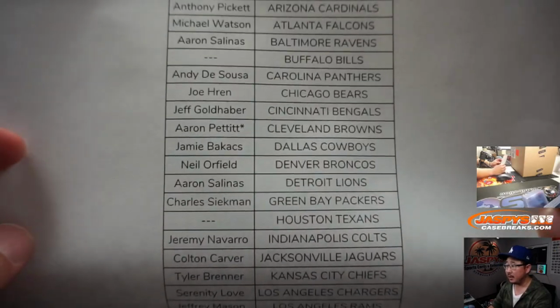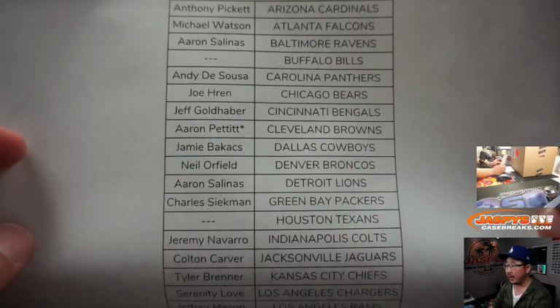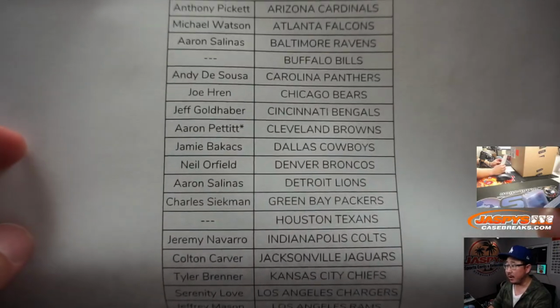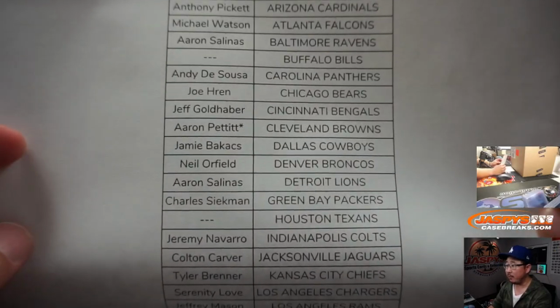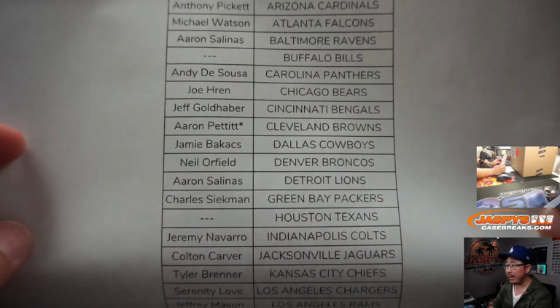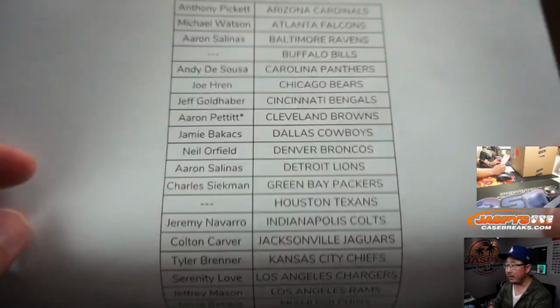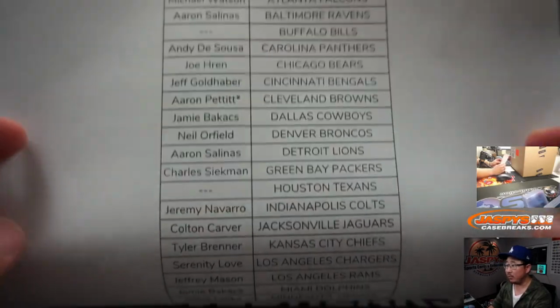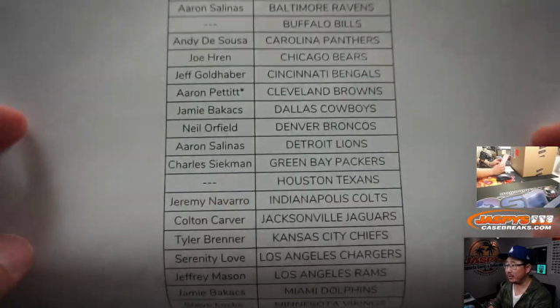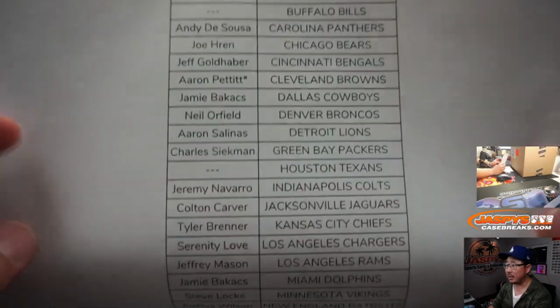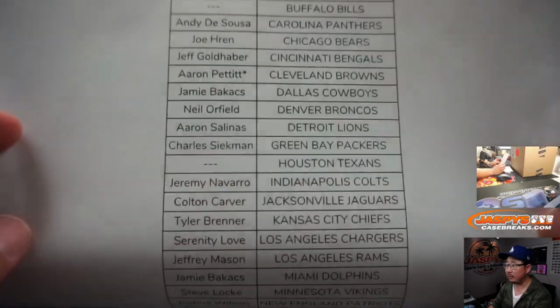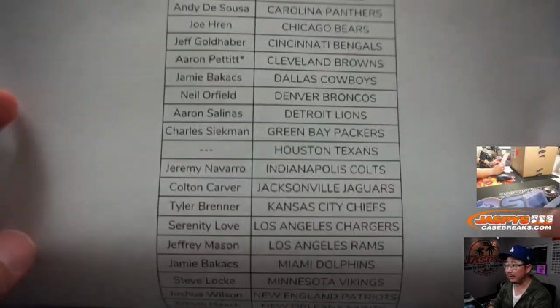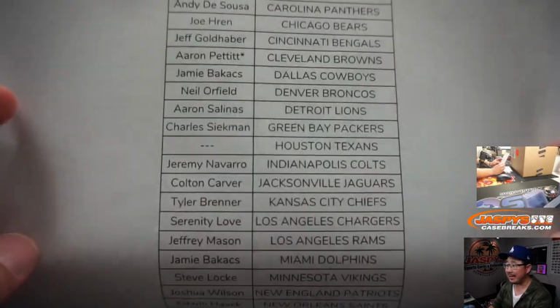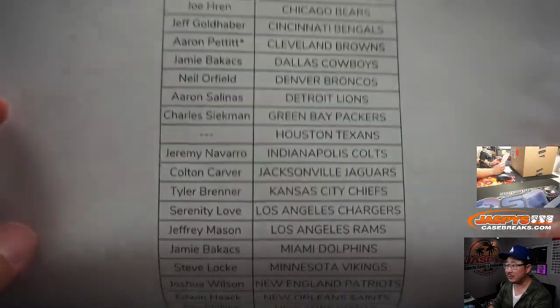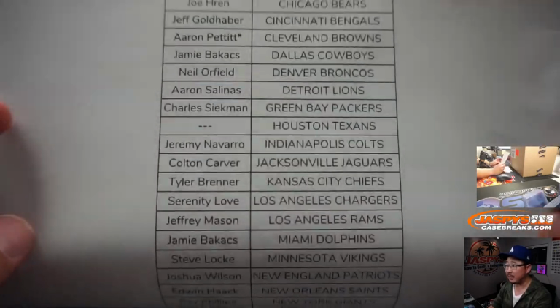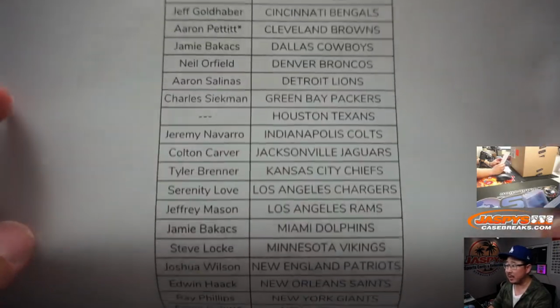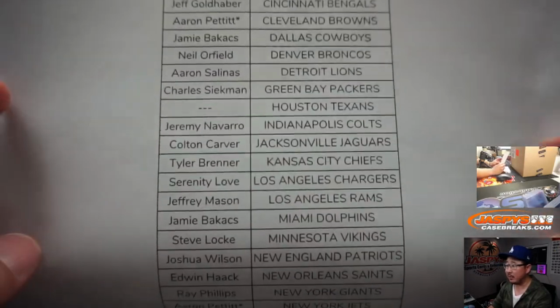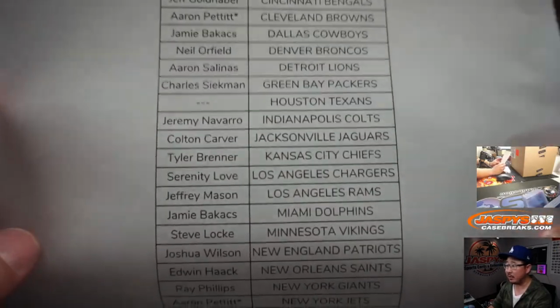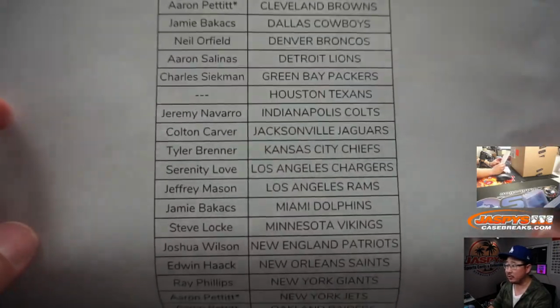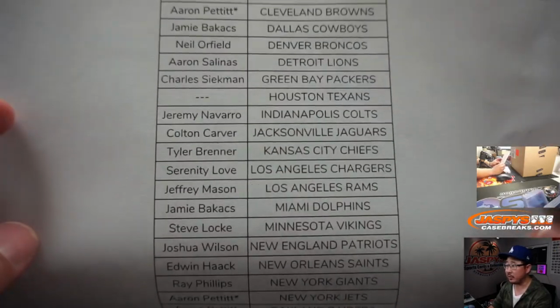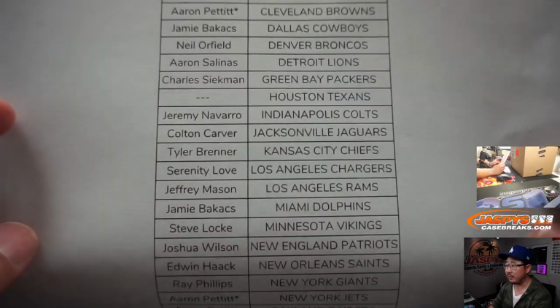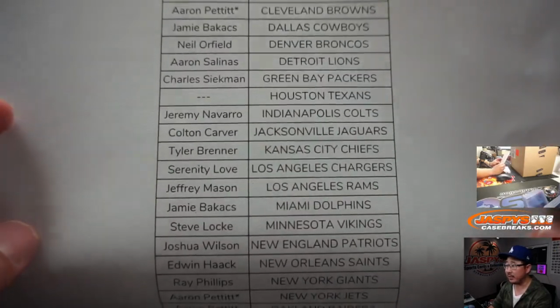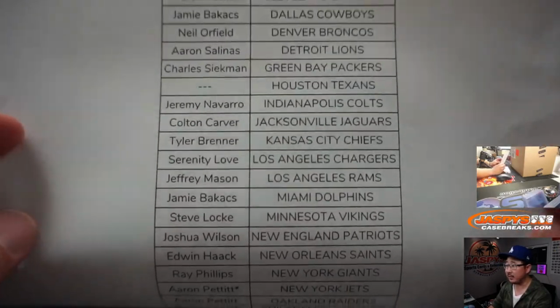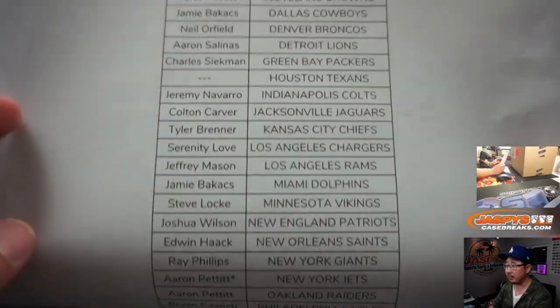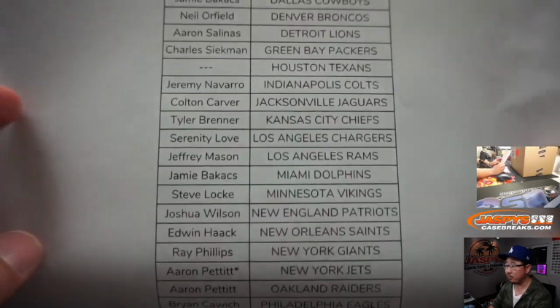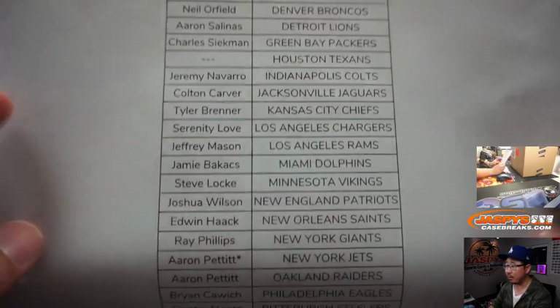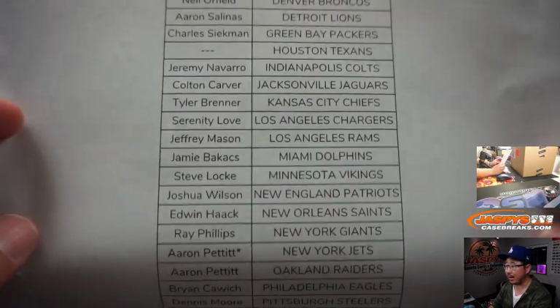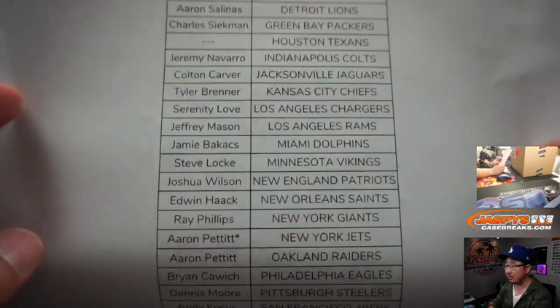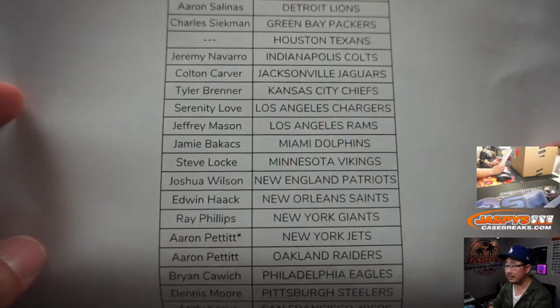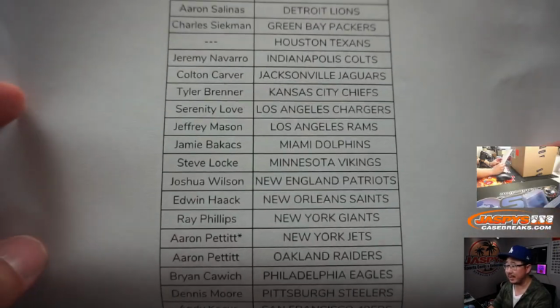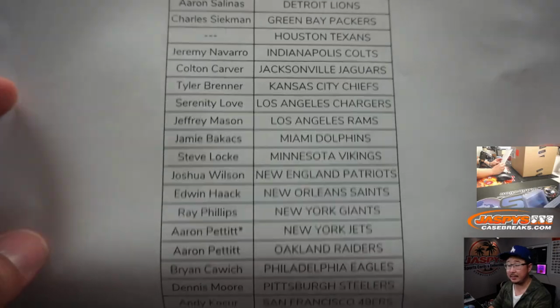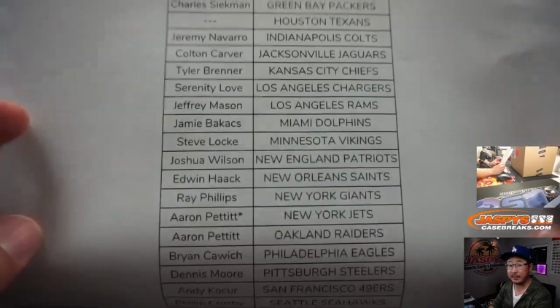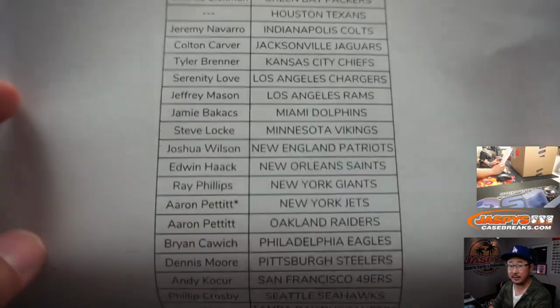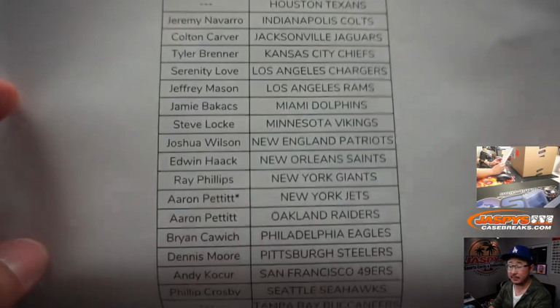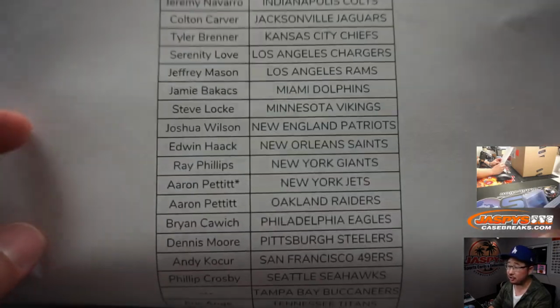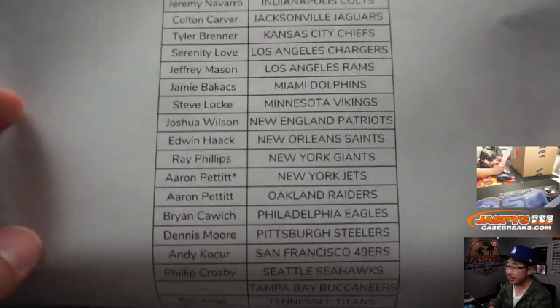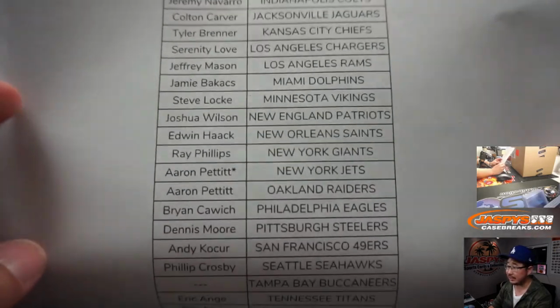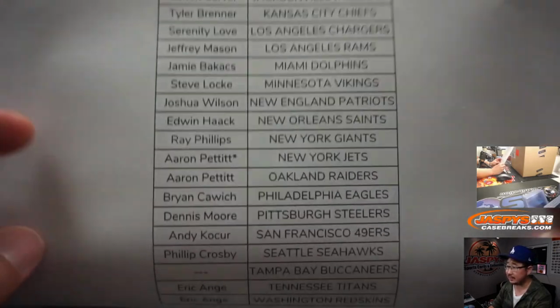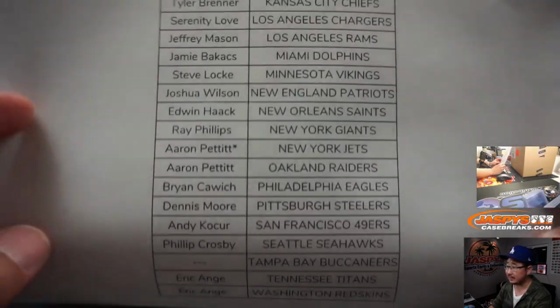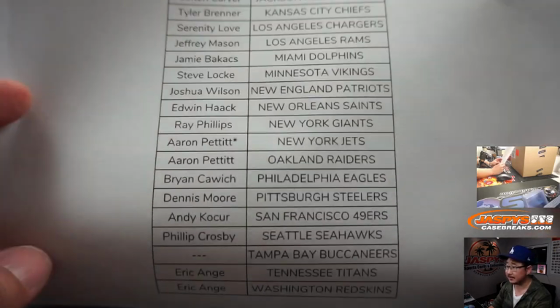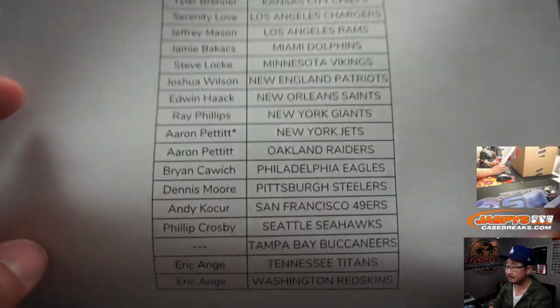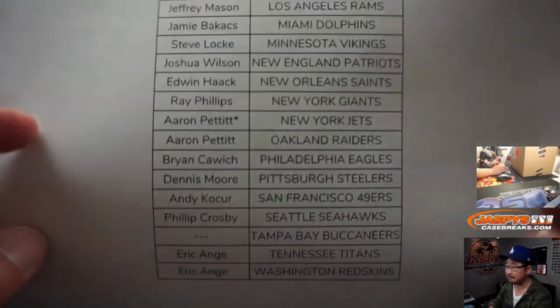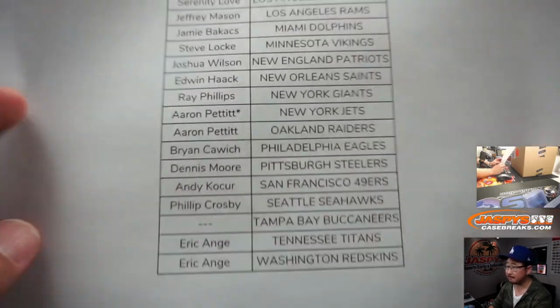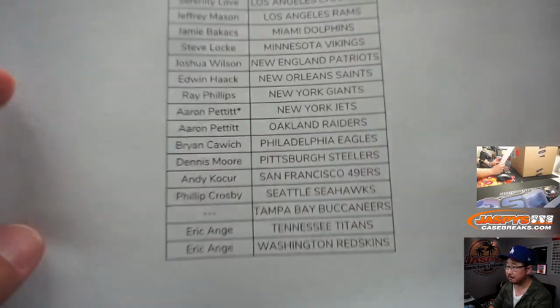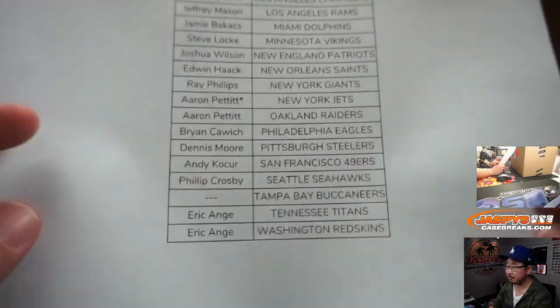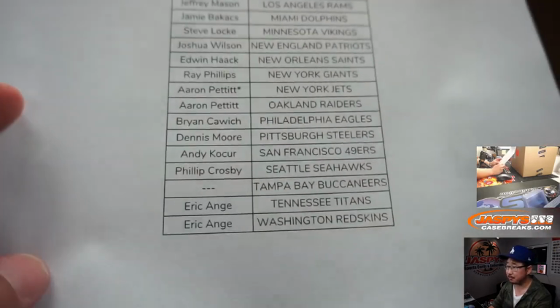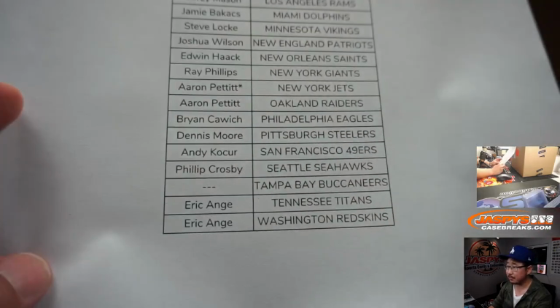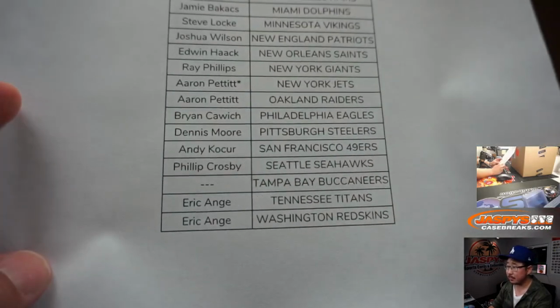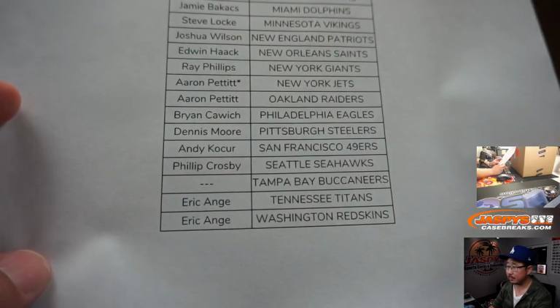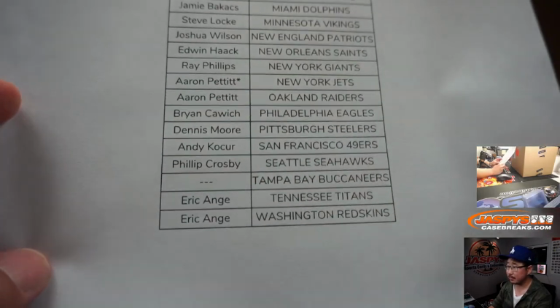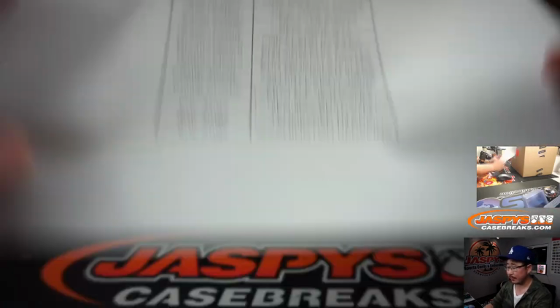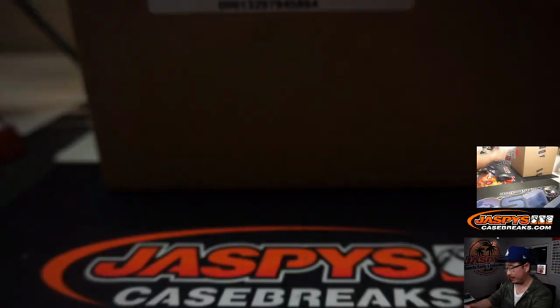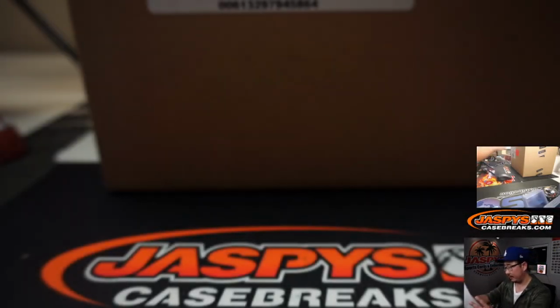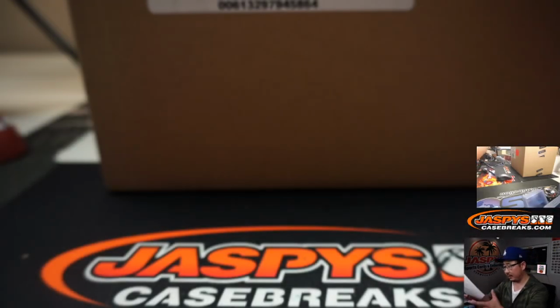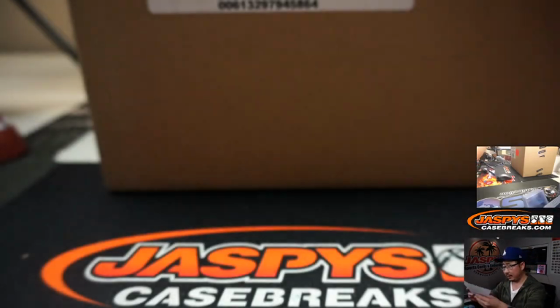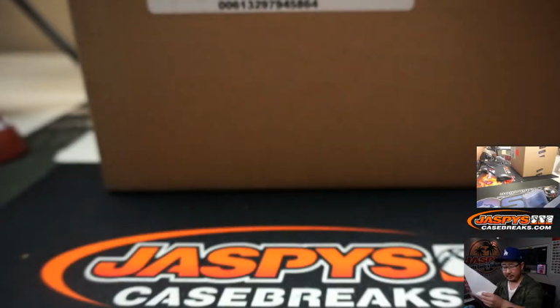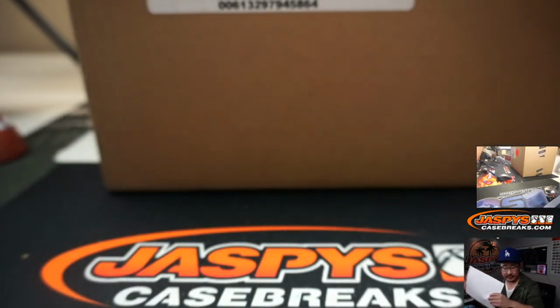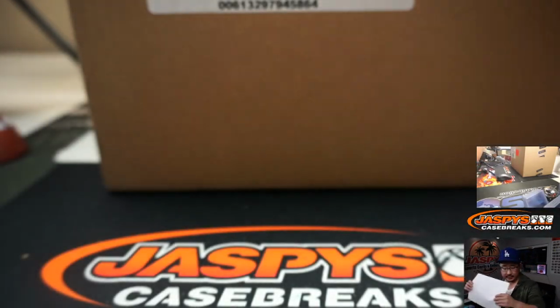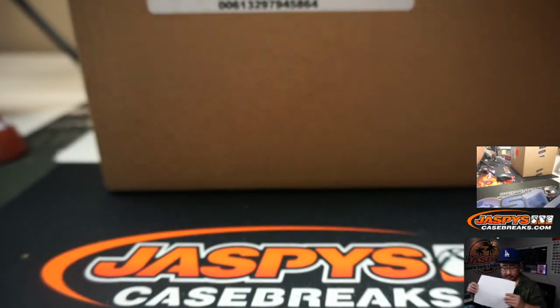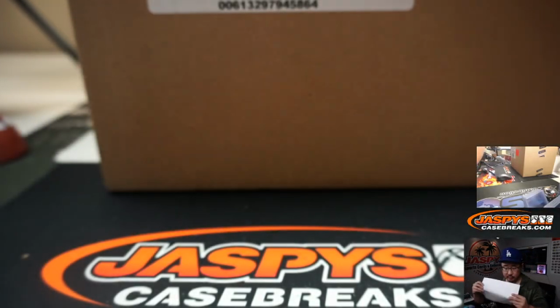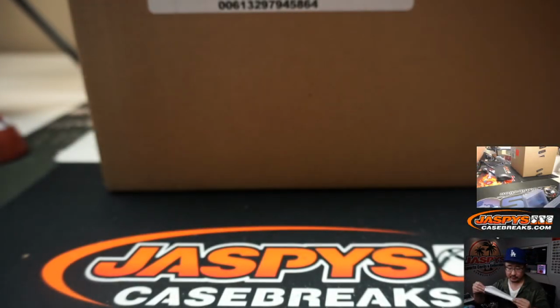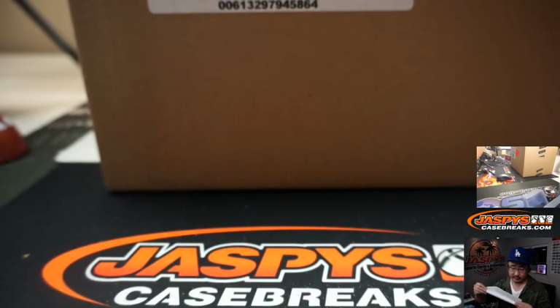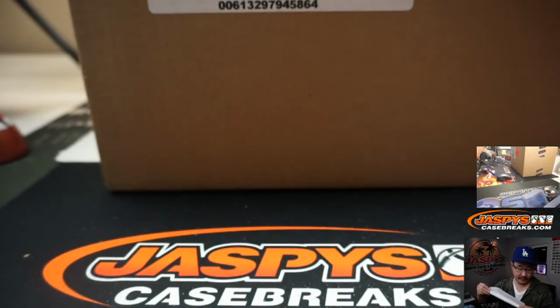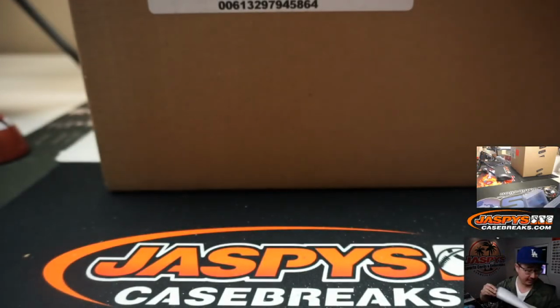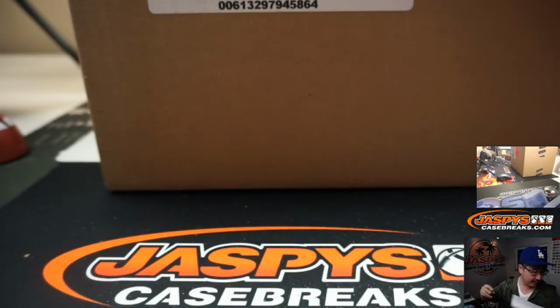Aaron Pettit with double last spot mojo. He picked up the Browns and he picked up the Jets. Thanks everyone for getting in.